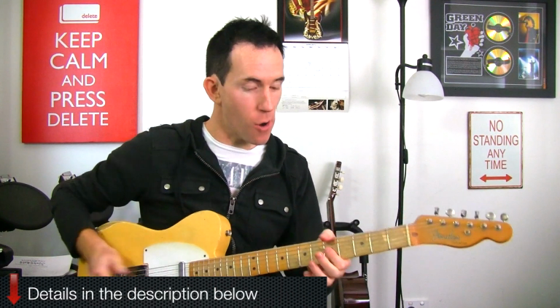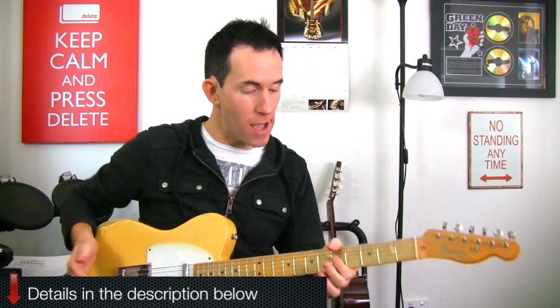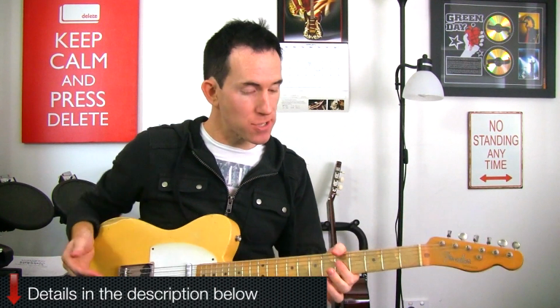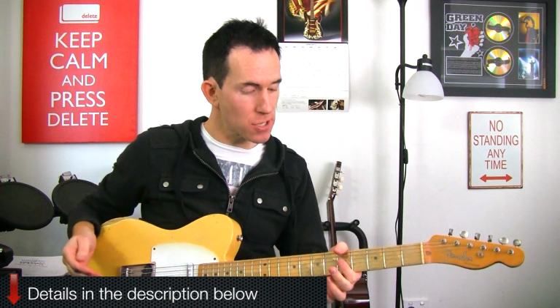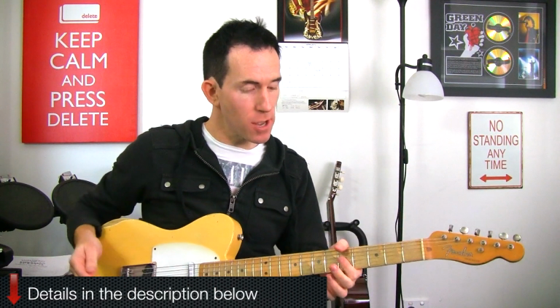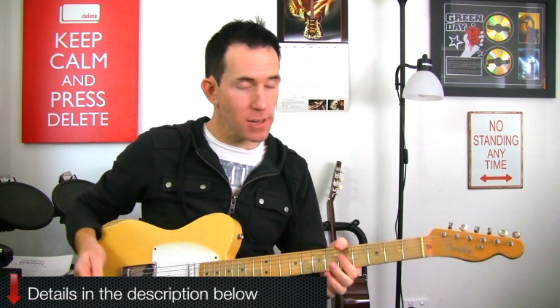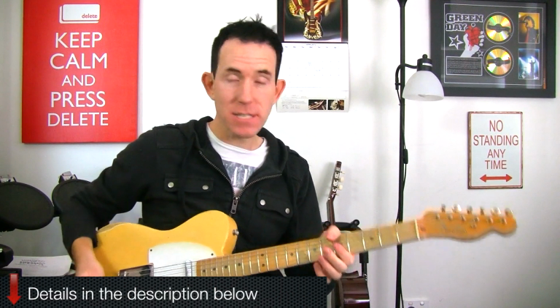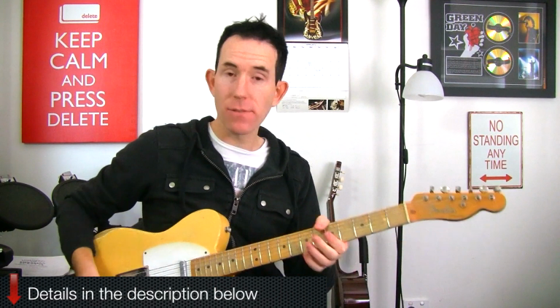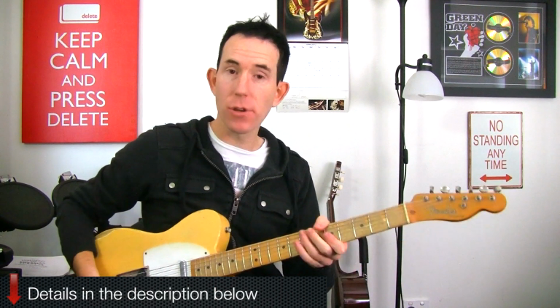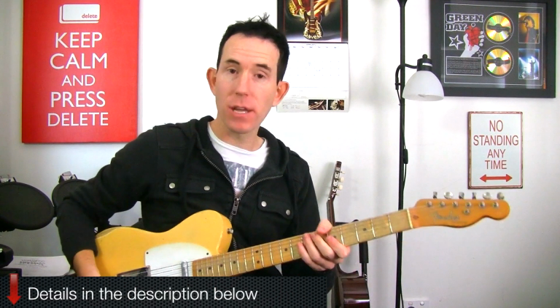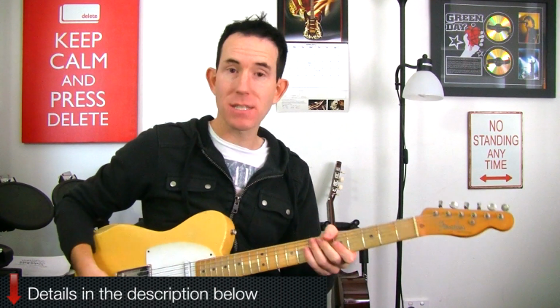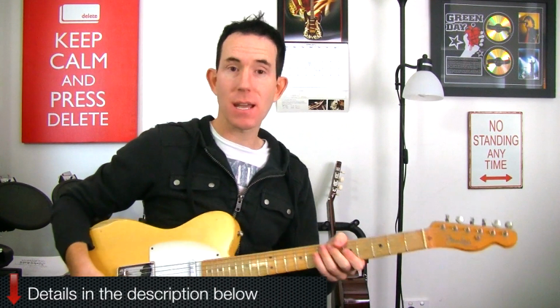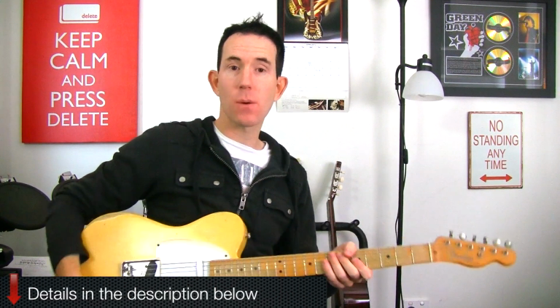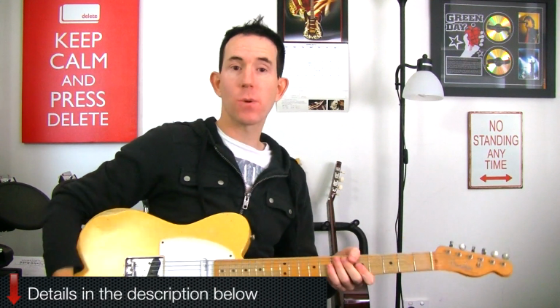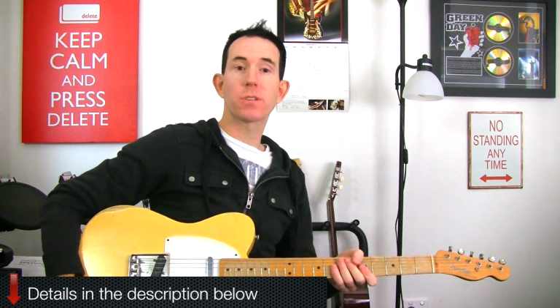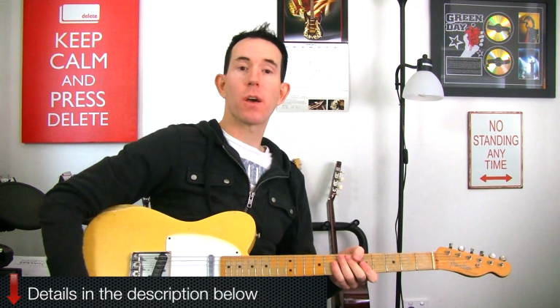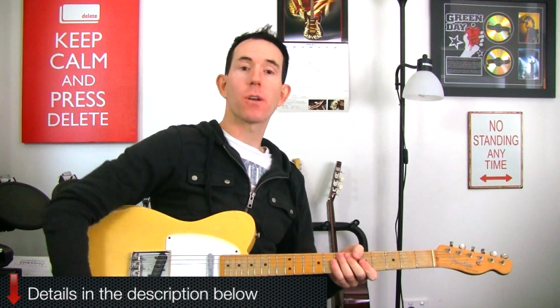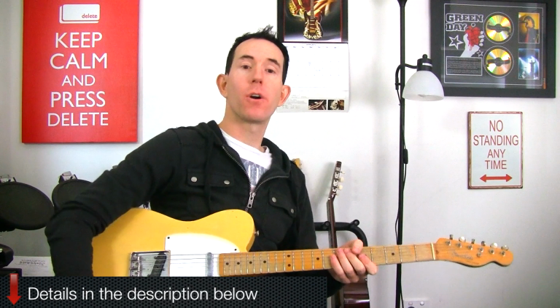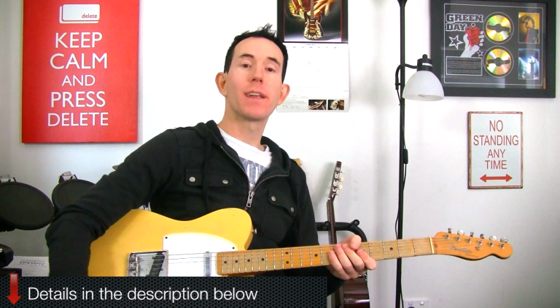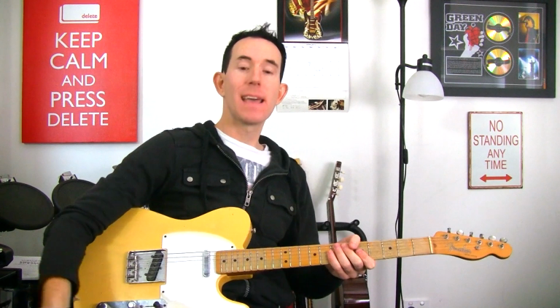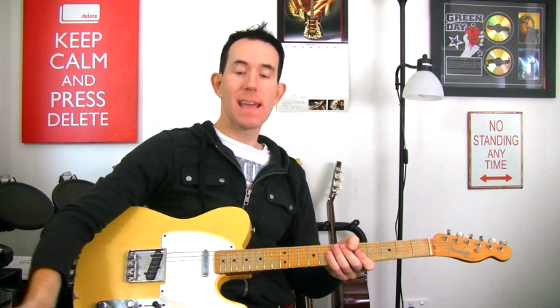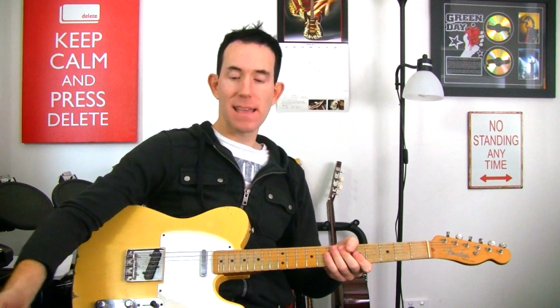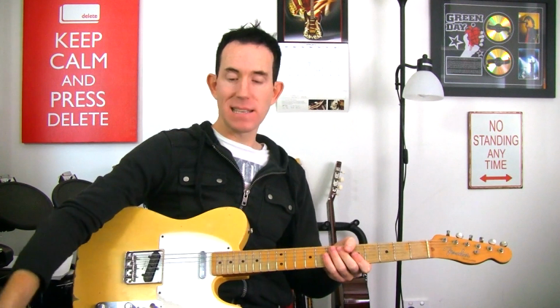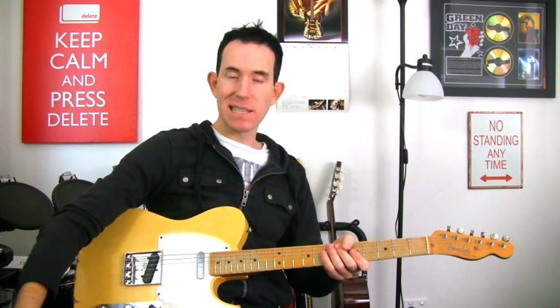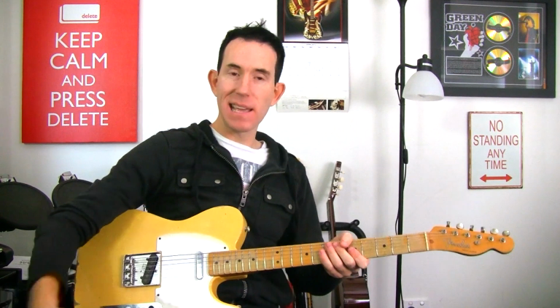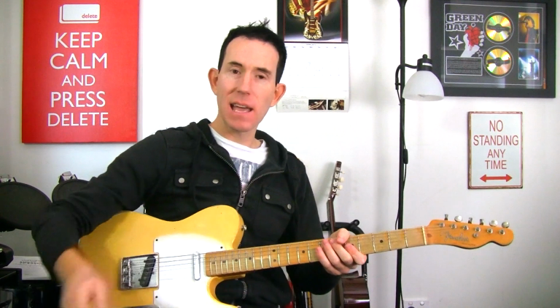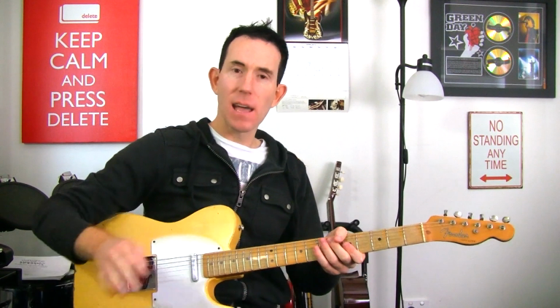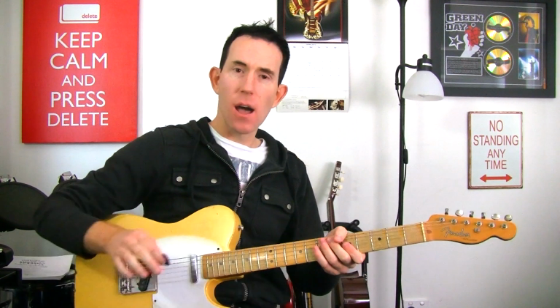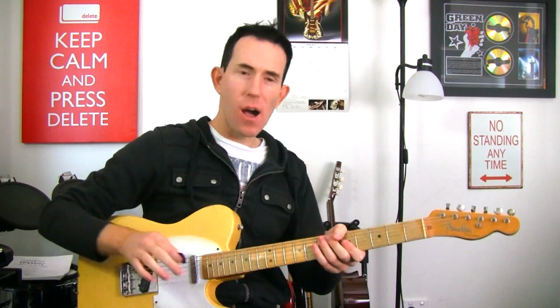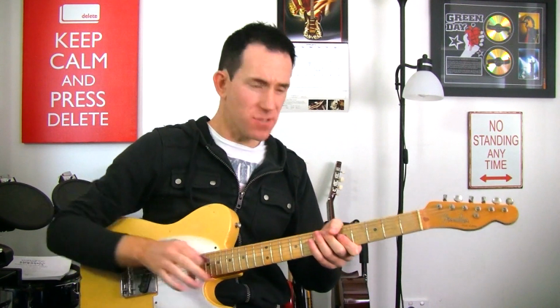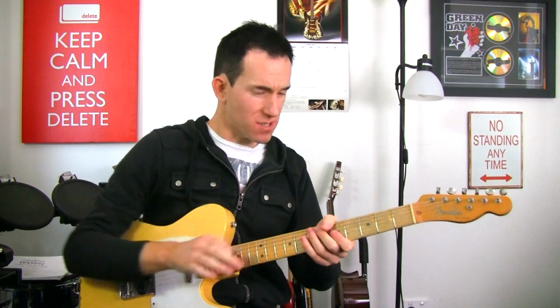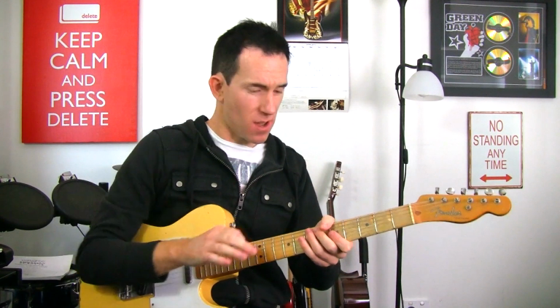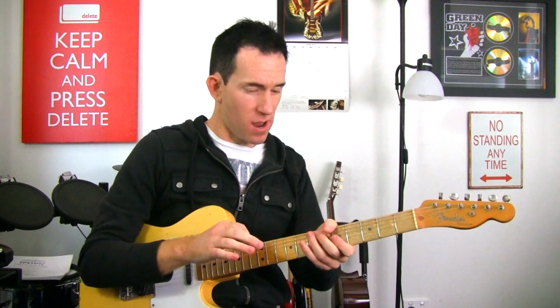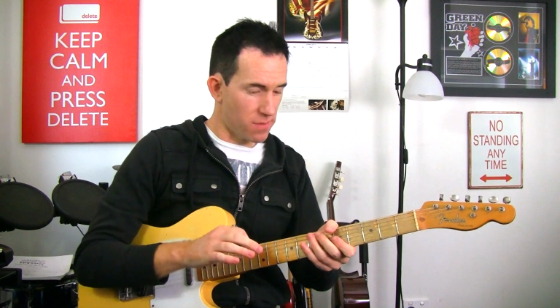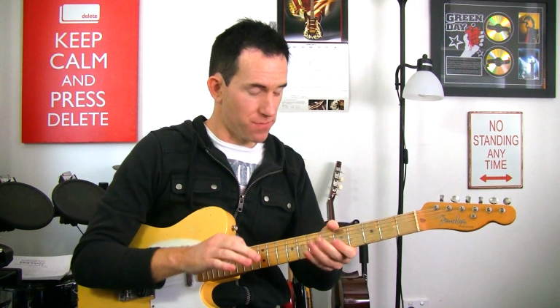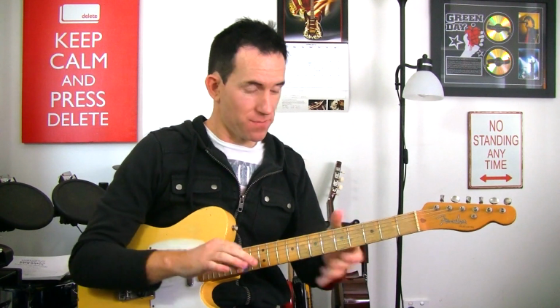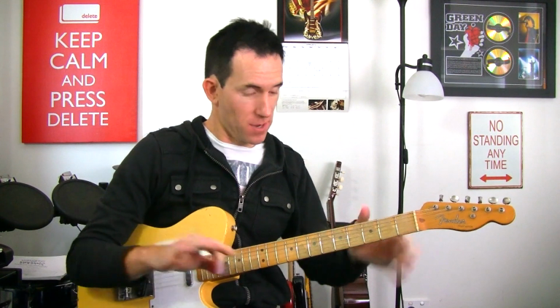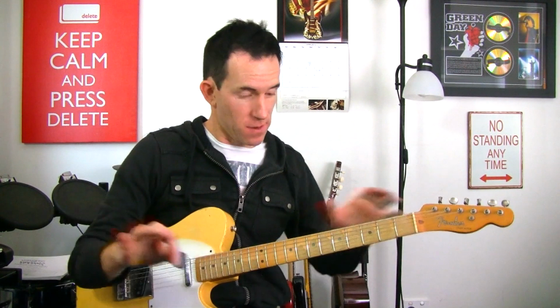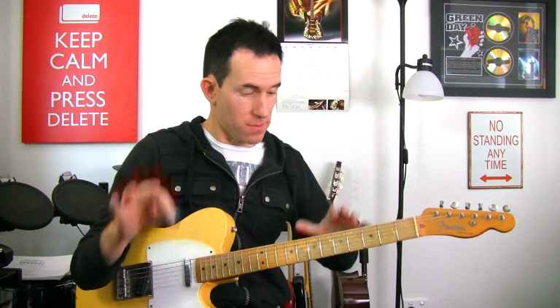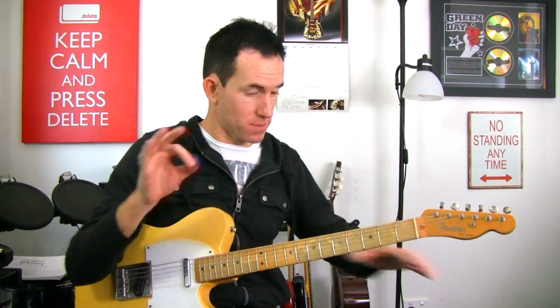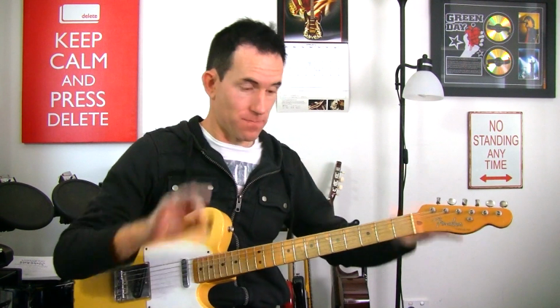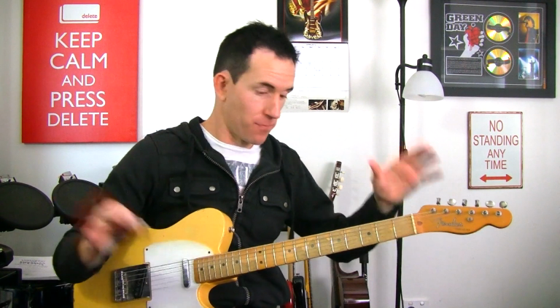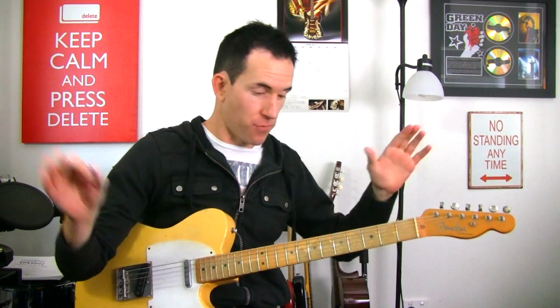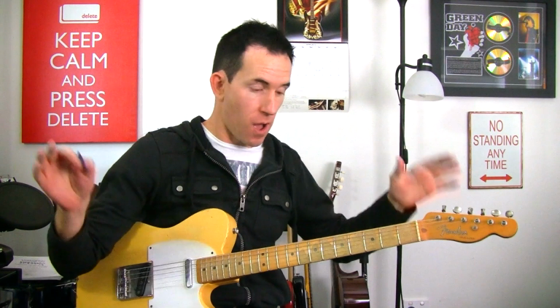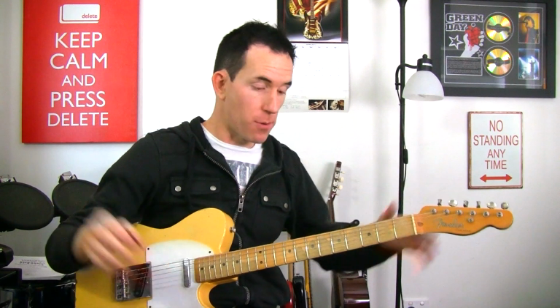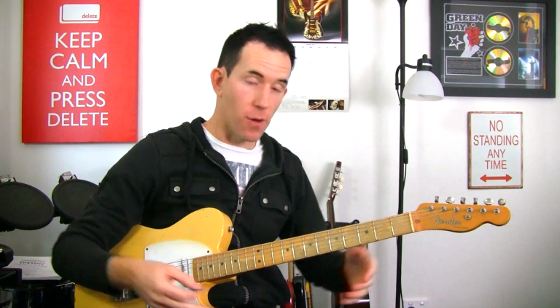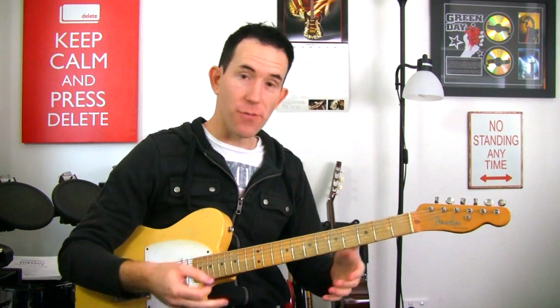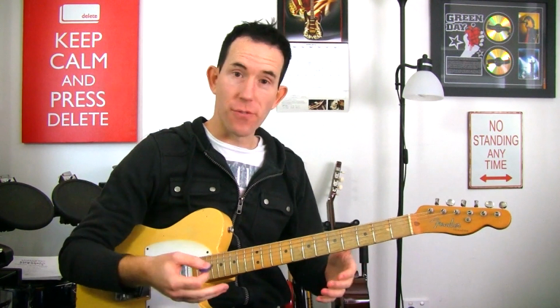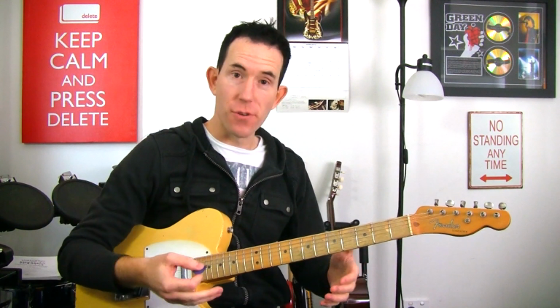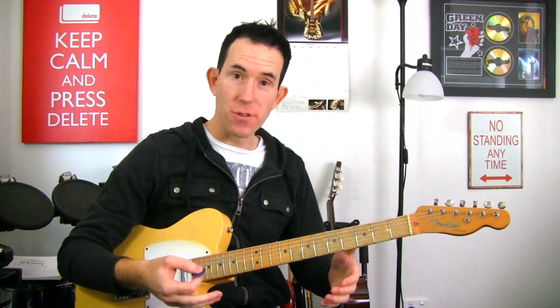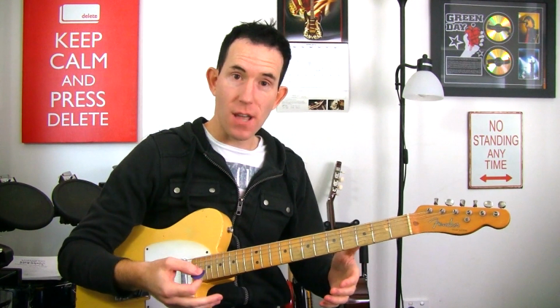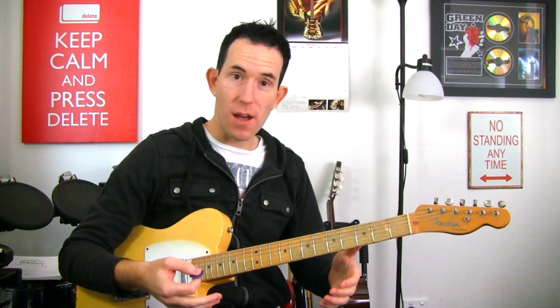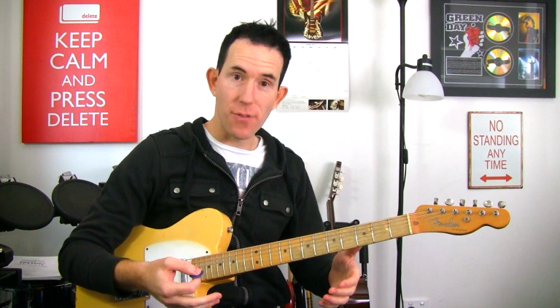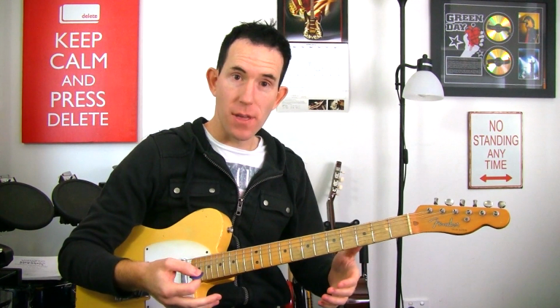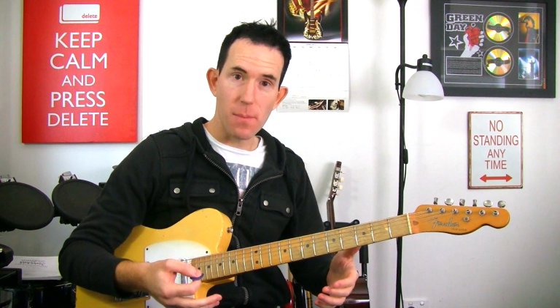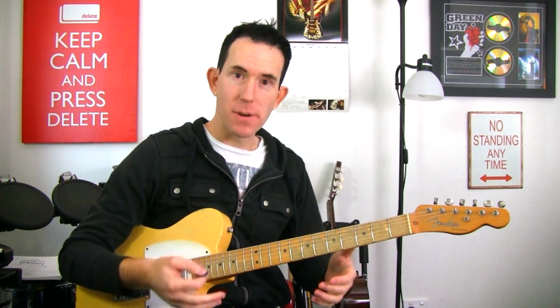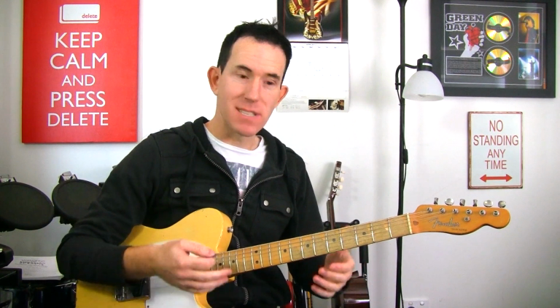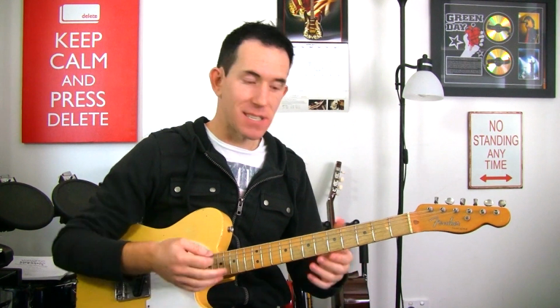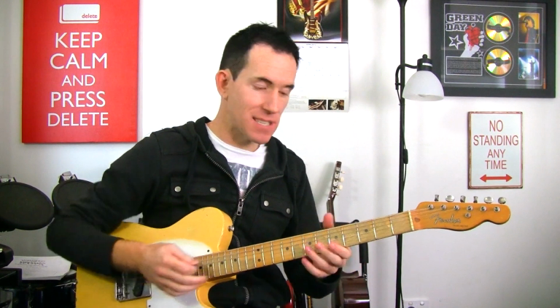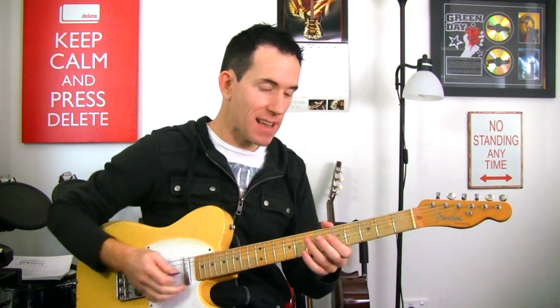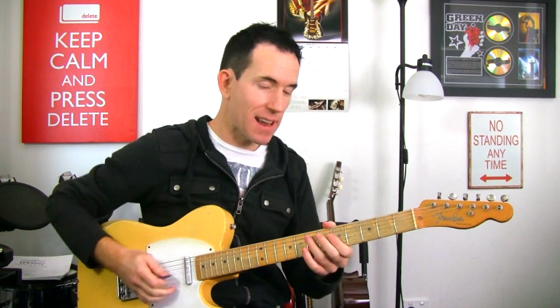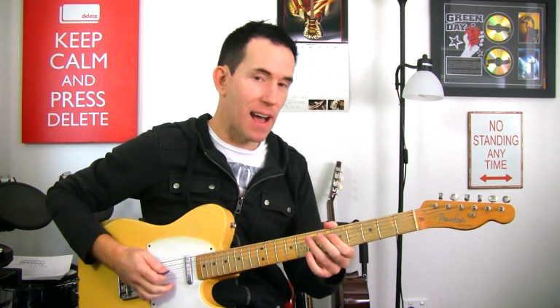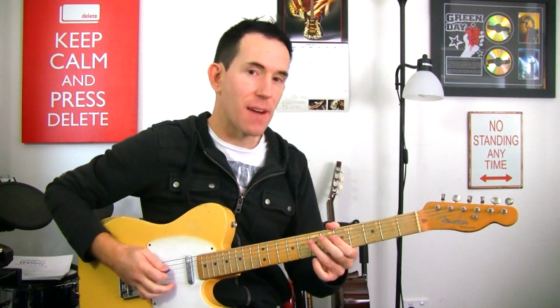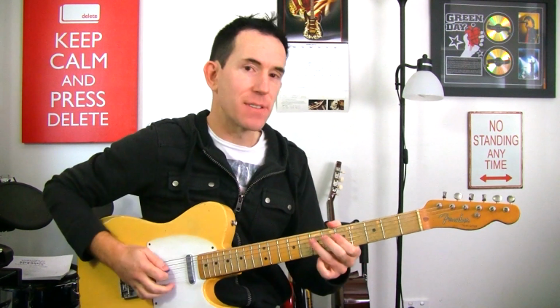Alright, so let's have a look at what's going on in this lick. It's the second half that's really the focus here.